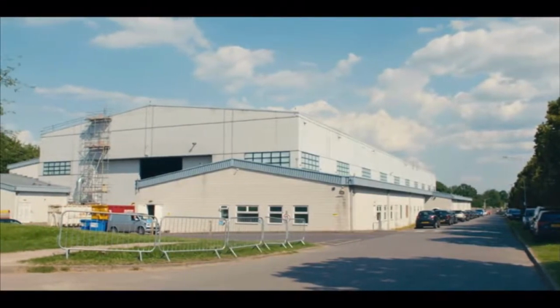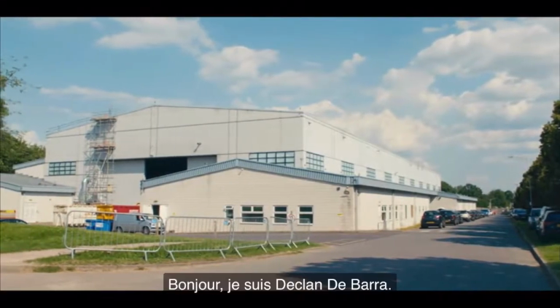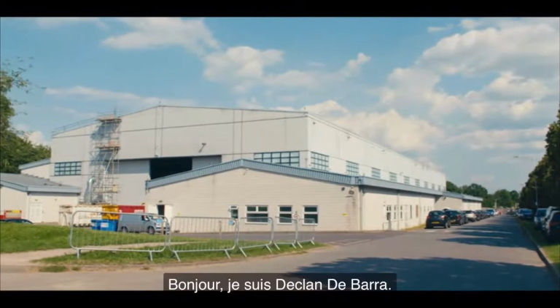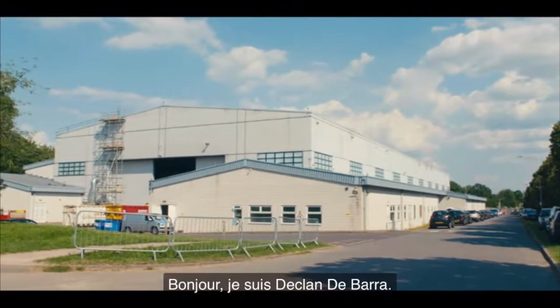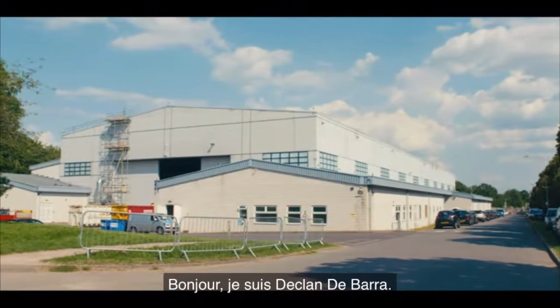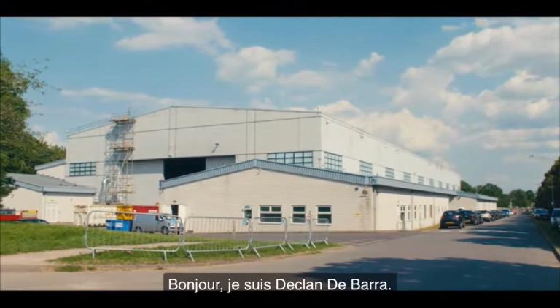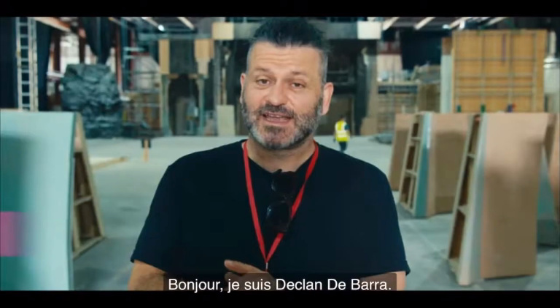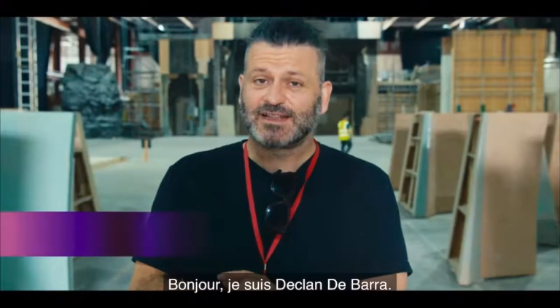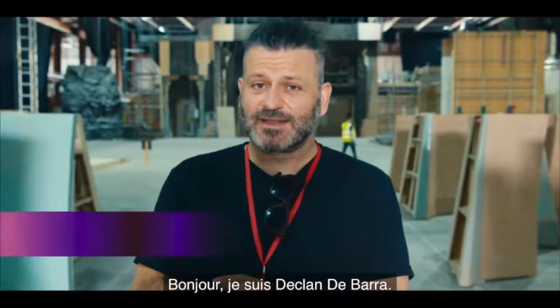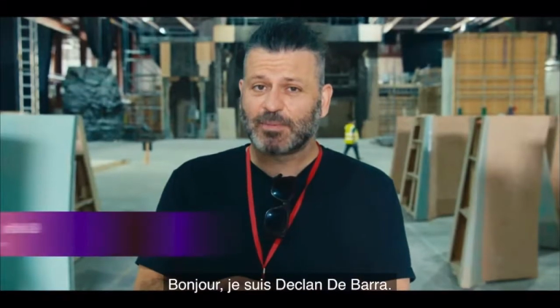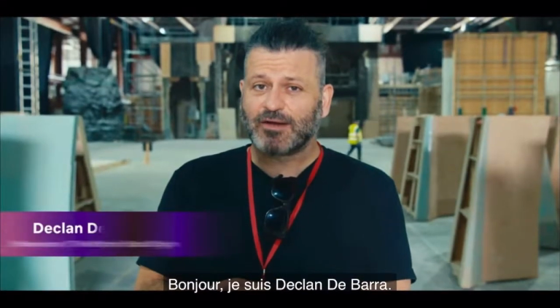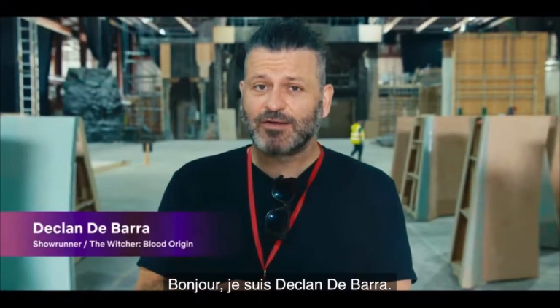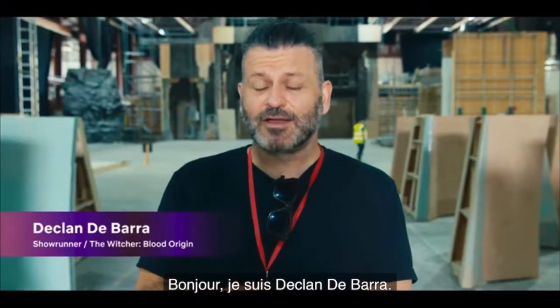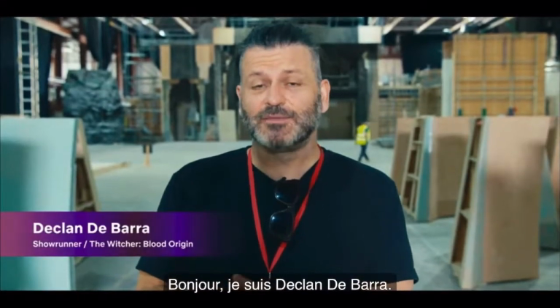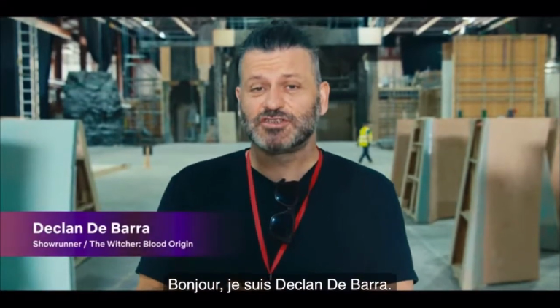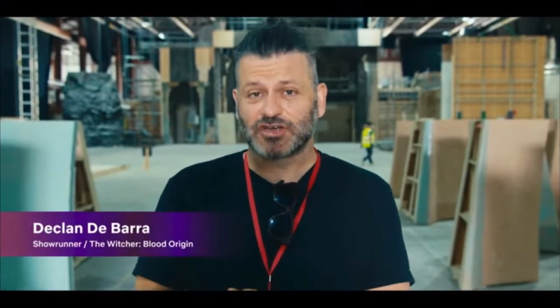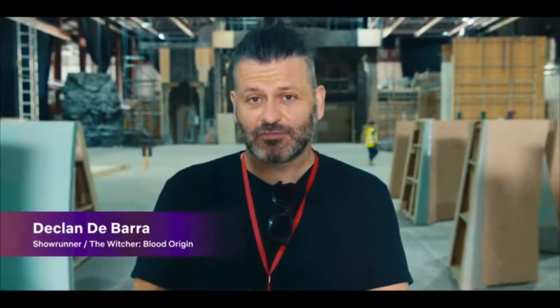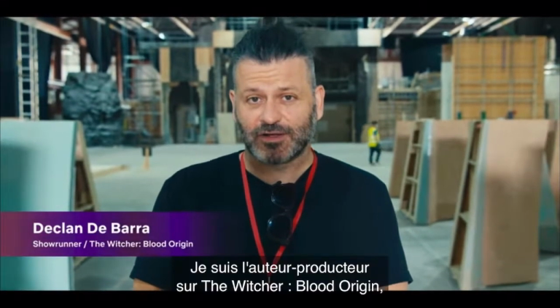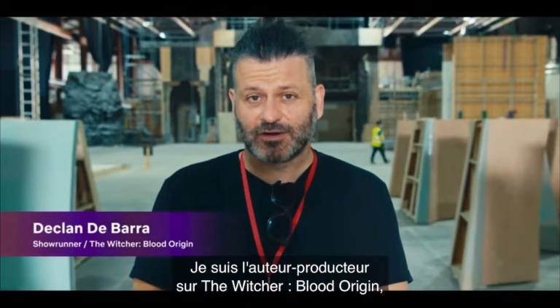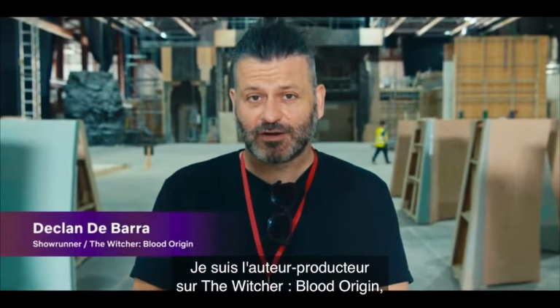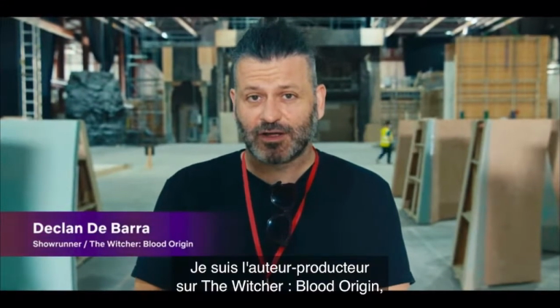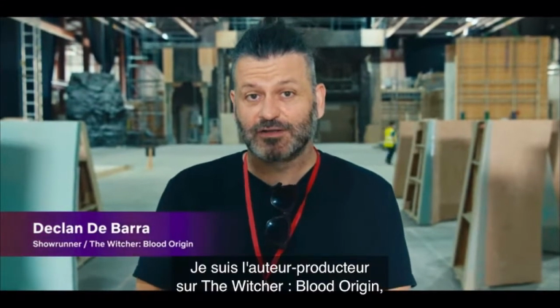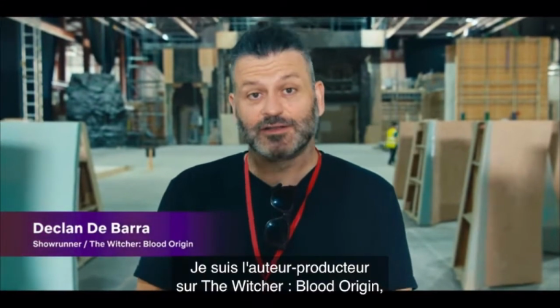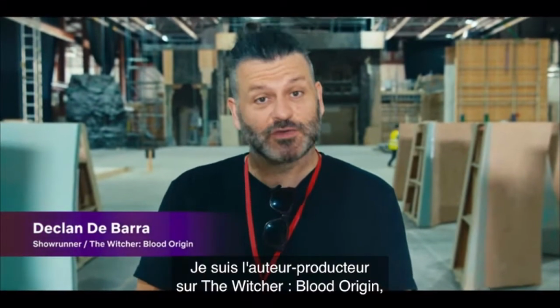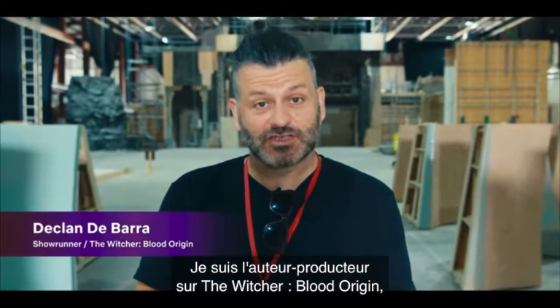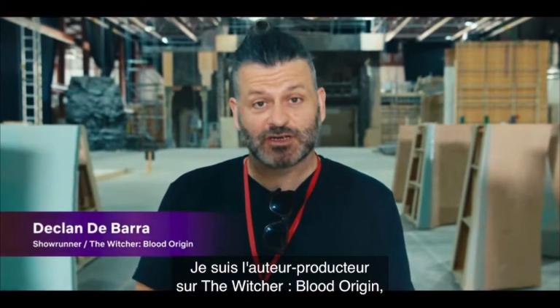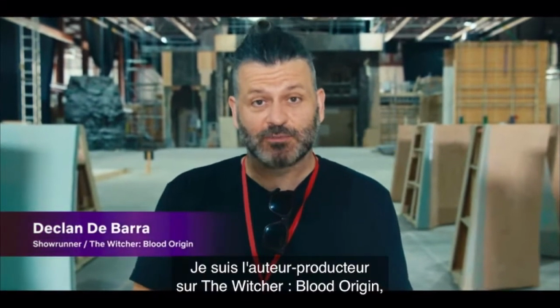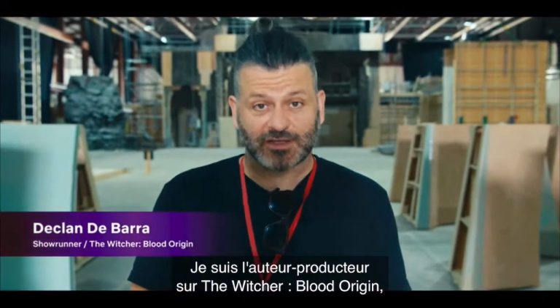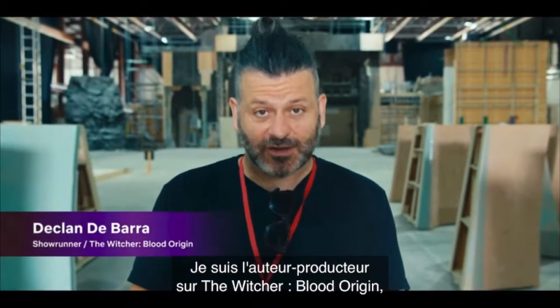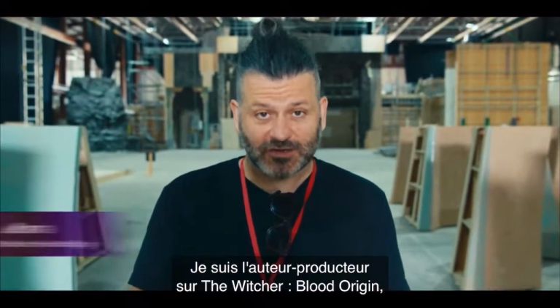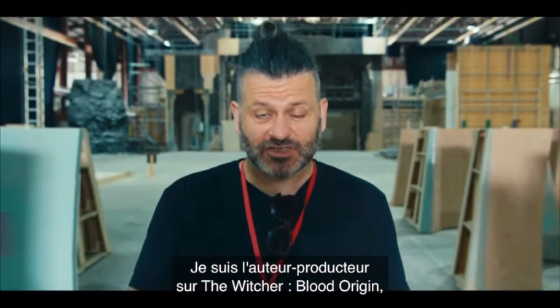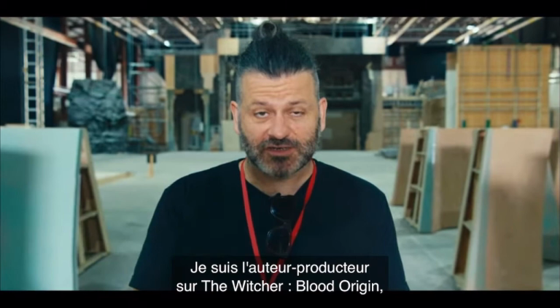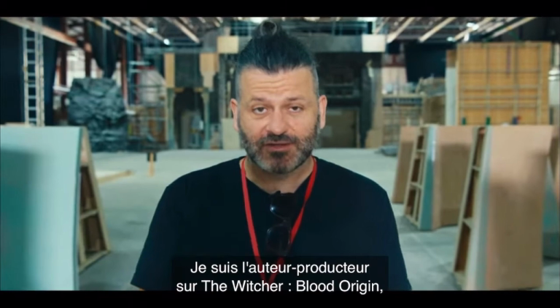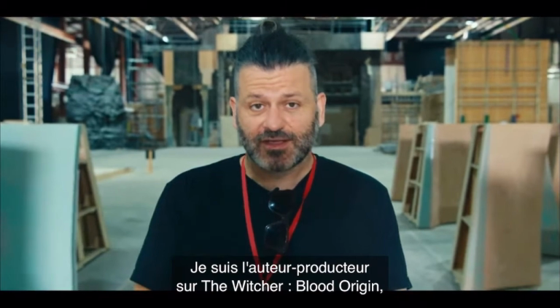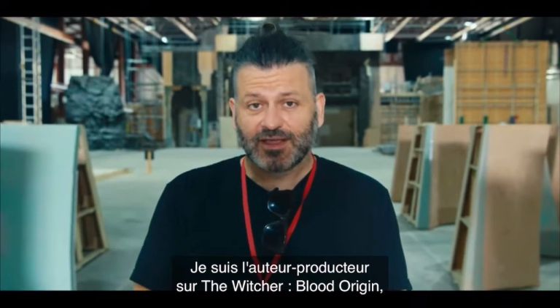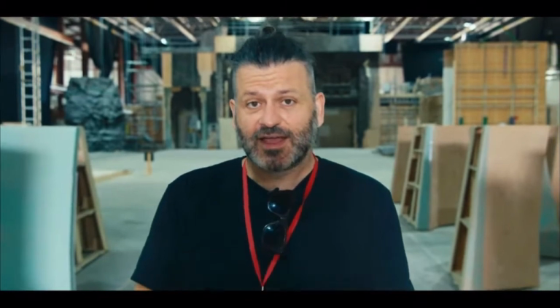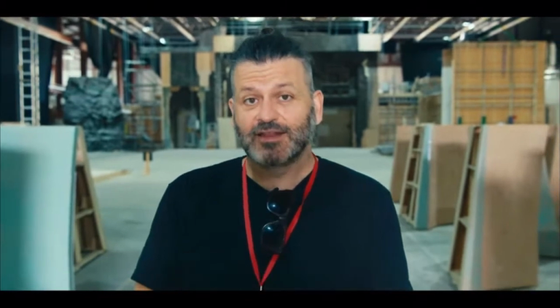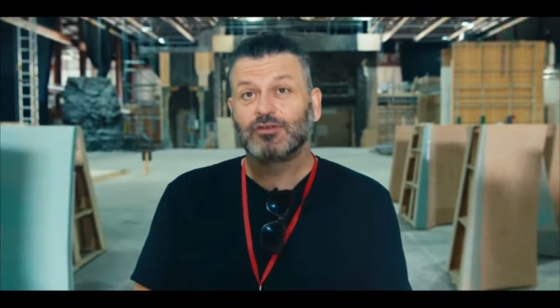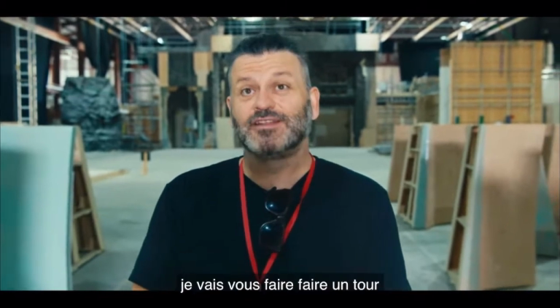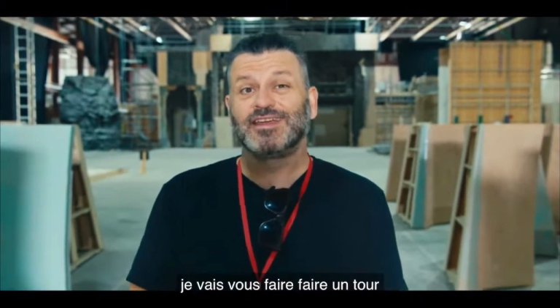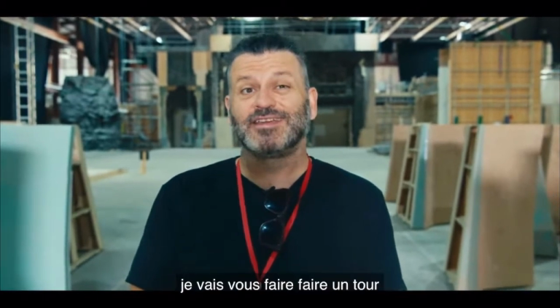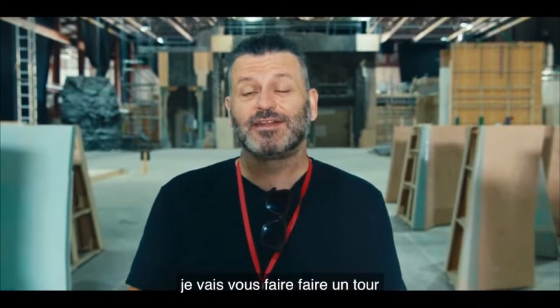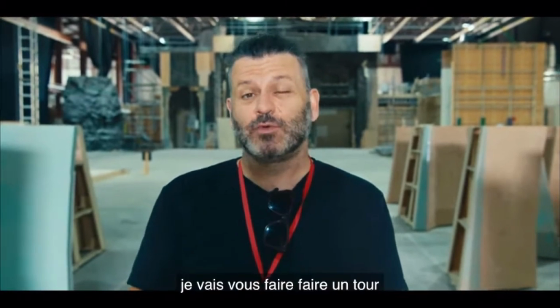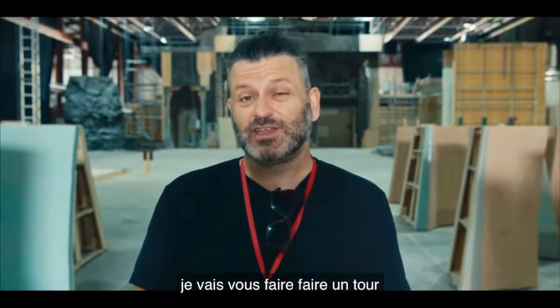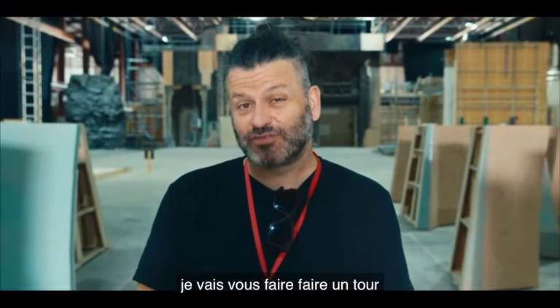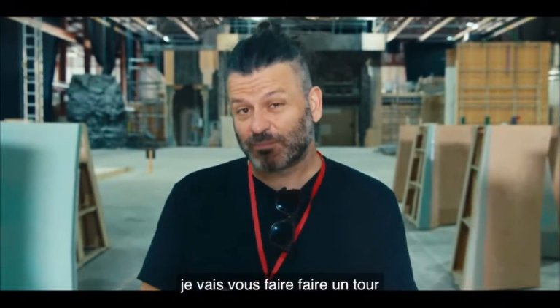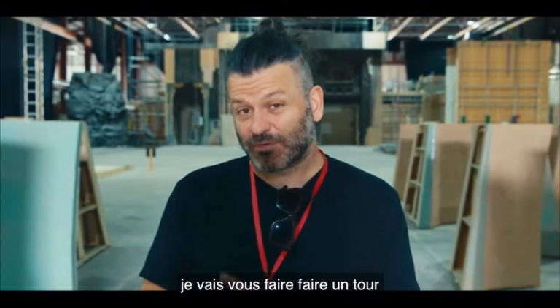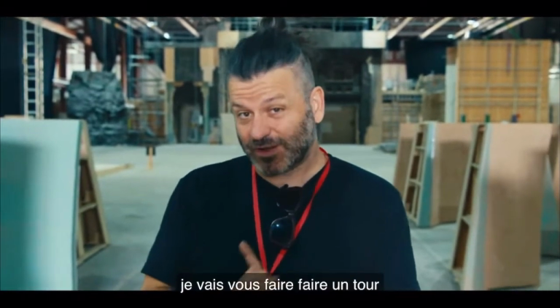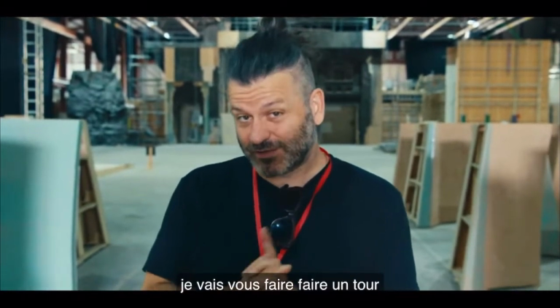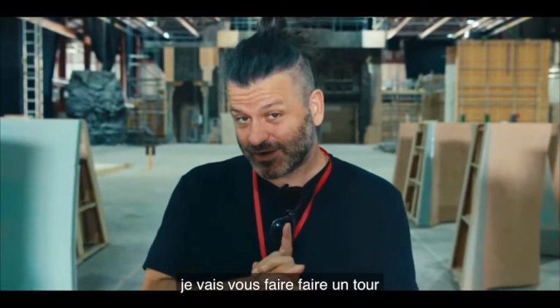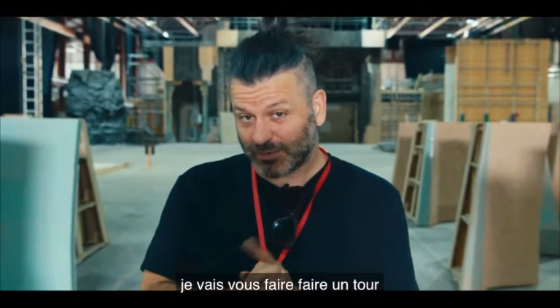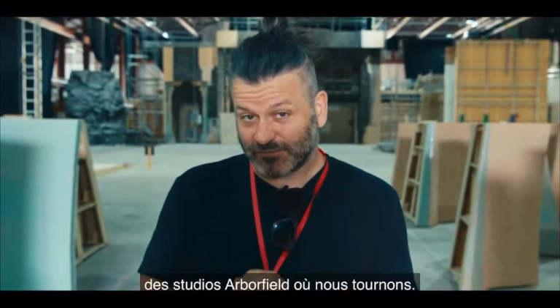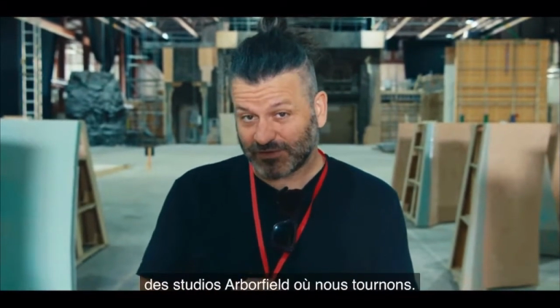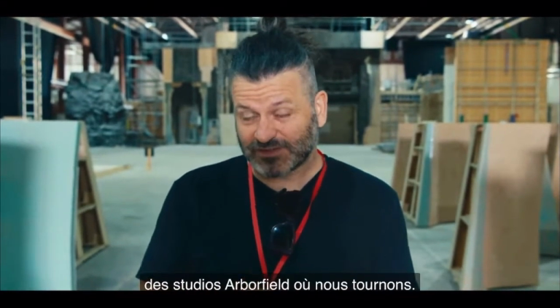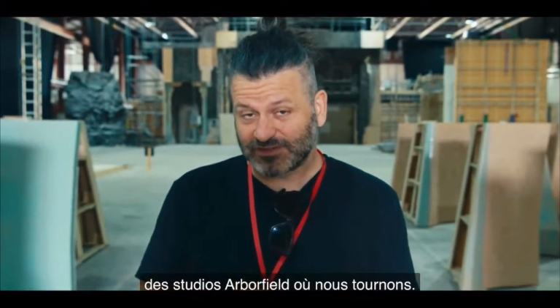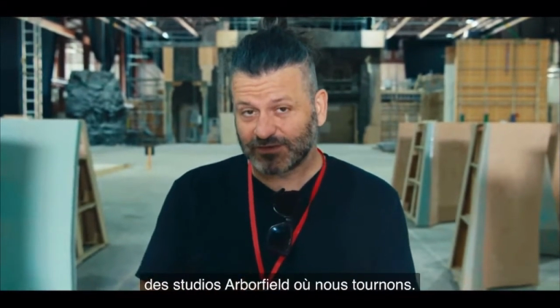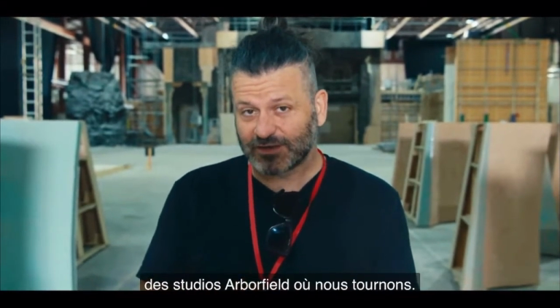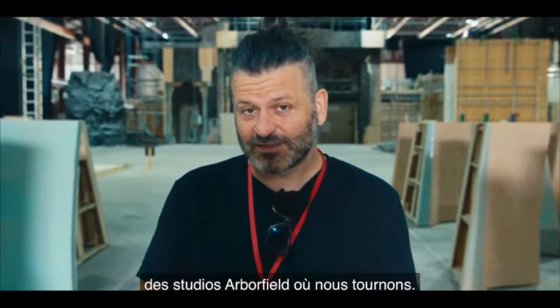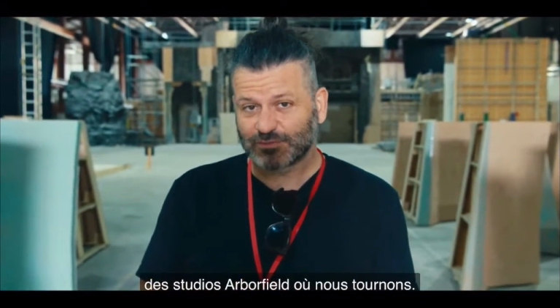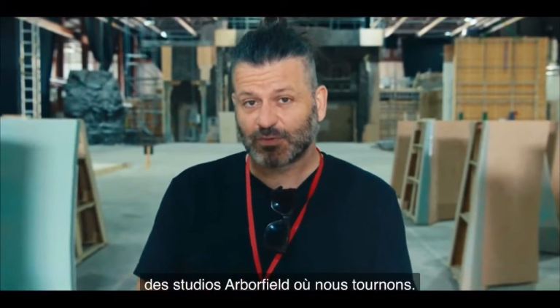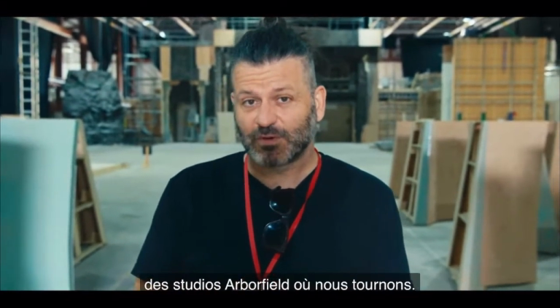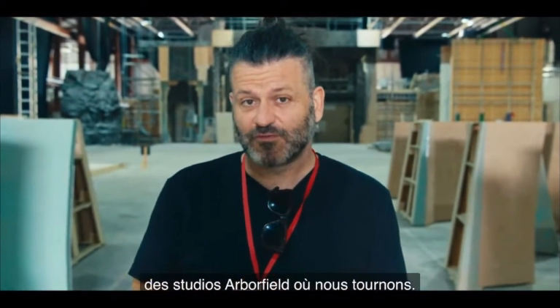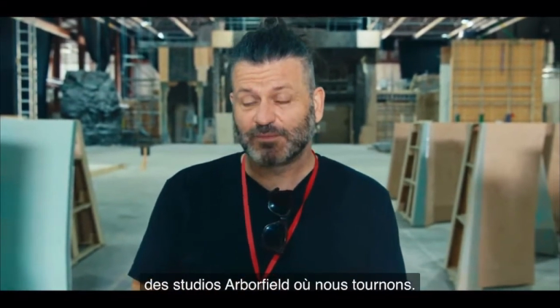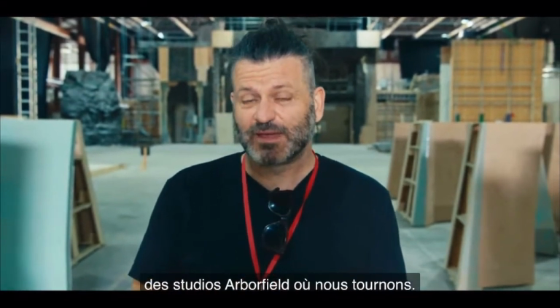Hi, my name is Declan de Barra. I'm the showrunner on The Witcher Blood Origin and I'm going to take you on a wee trip around Arborfield Studios where we're filming.